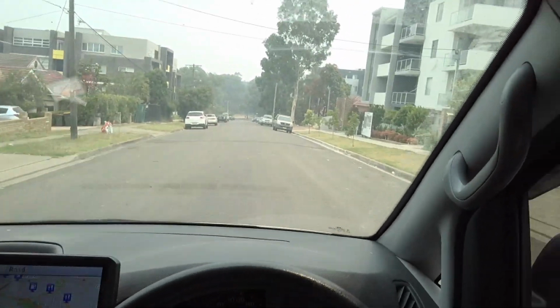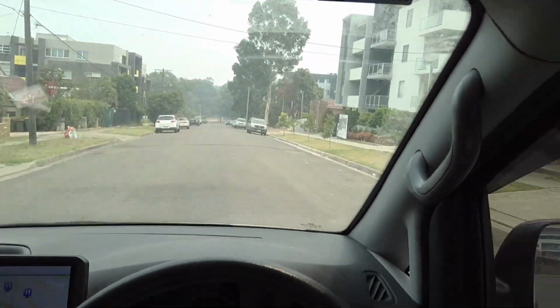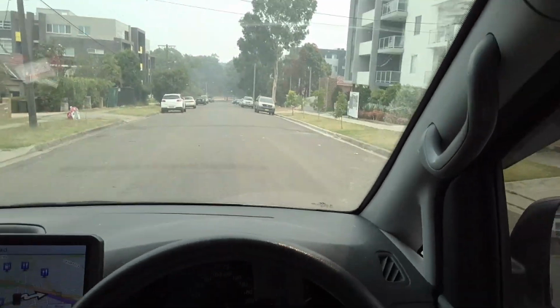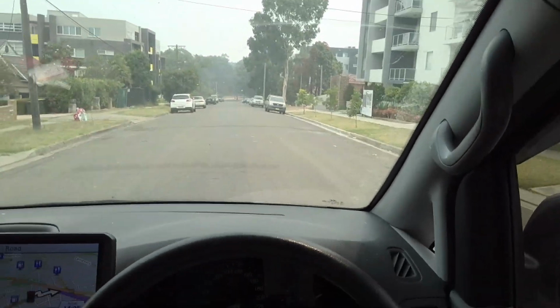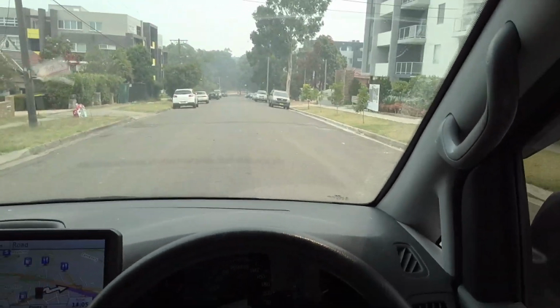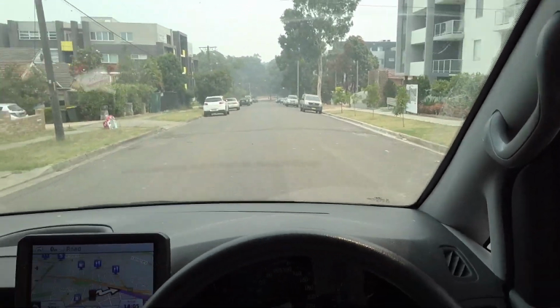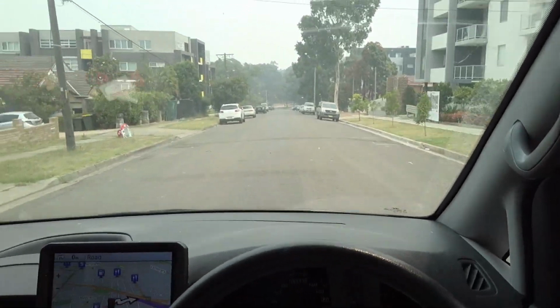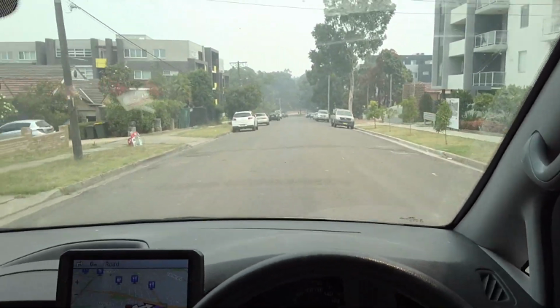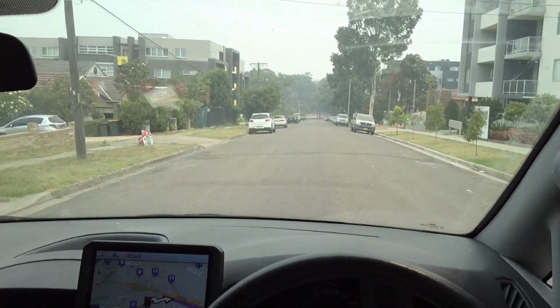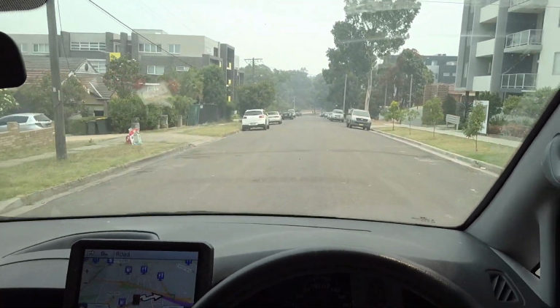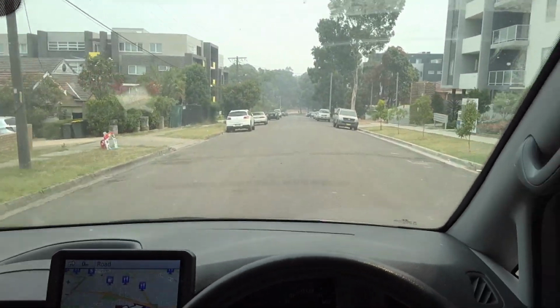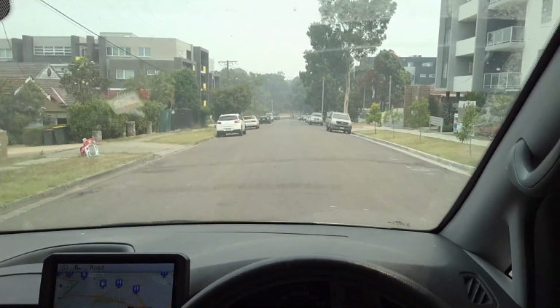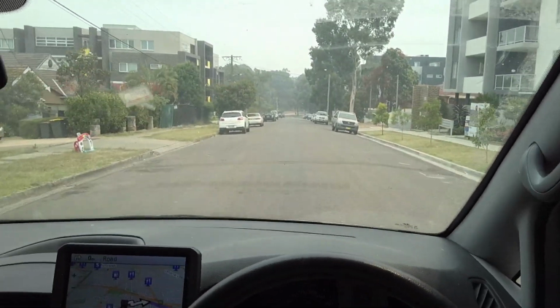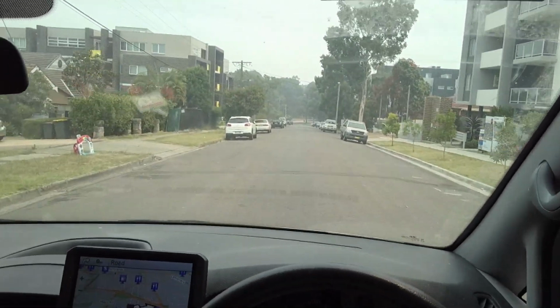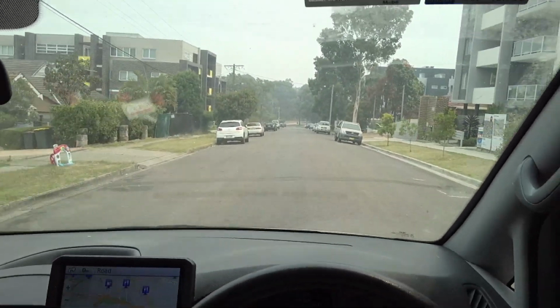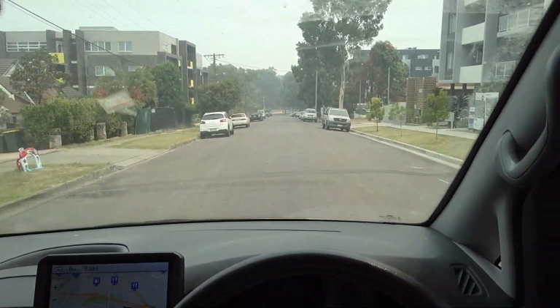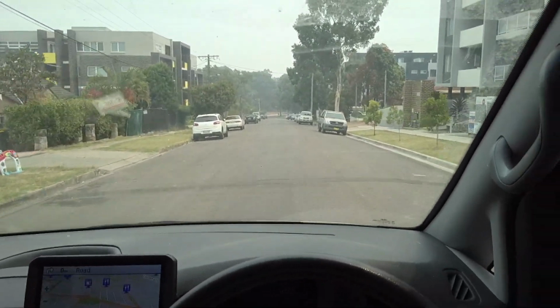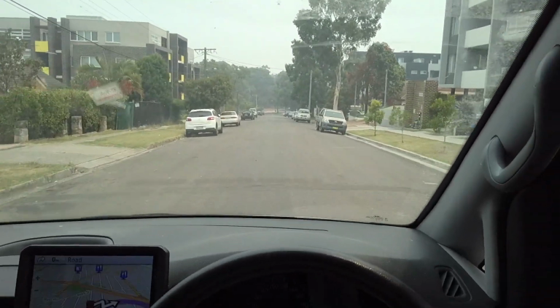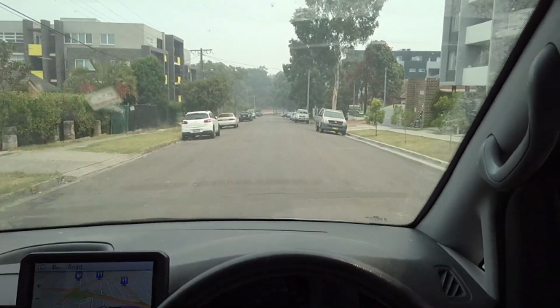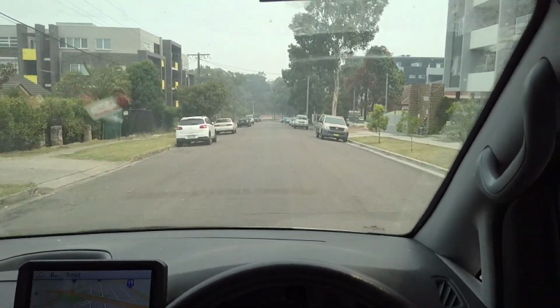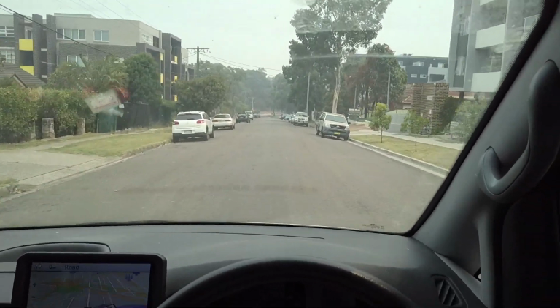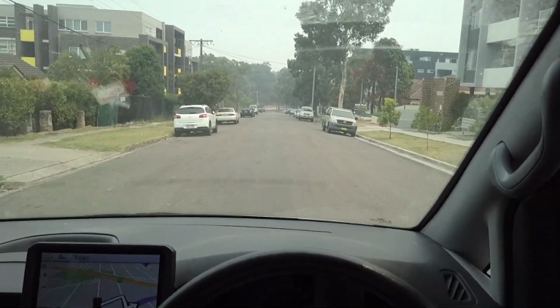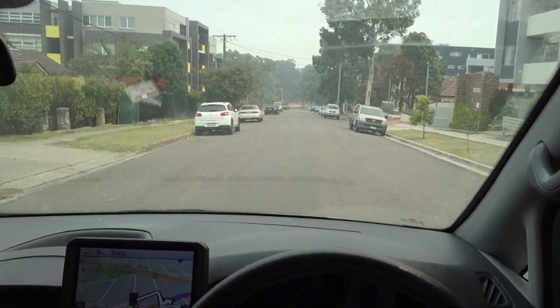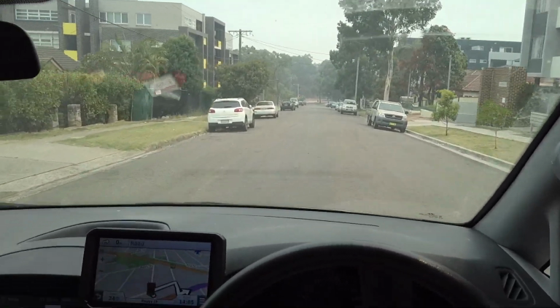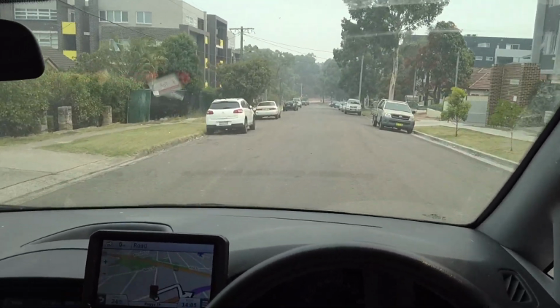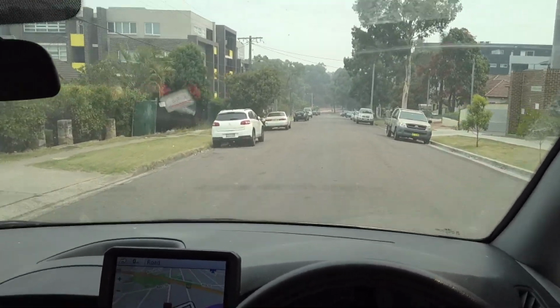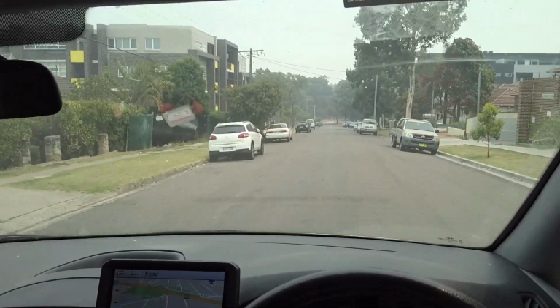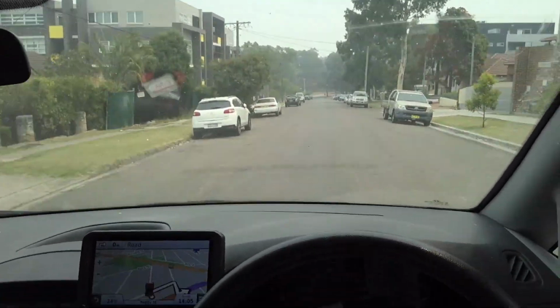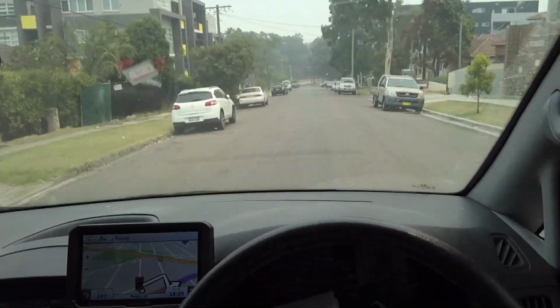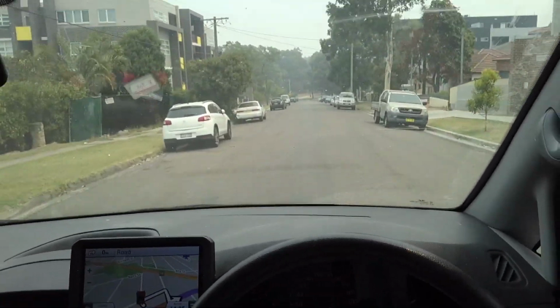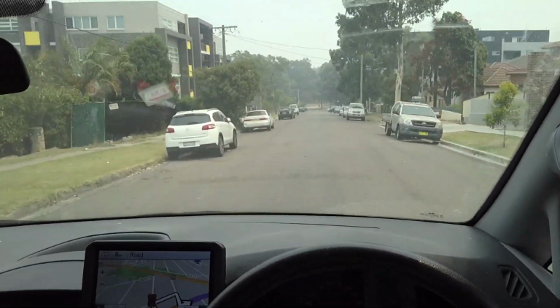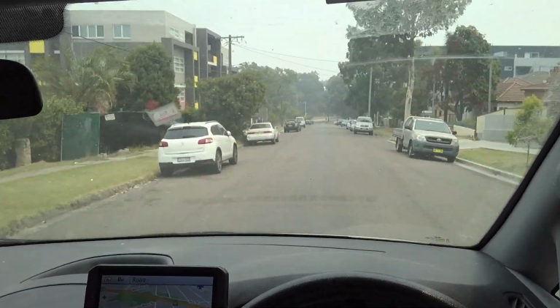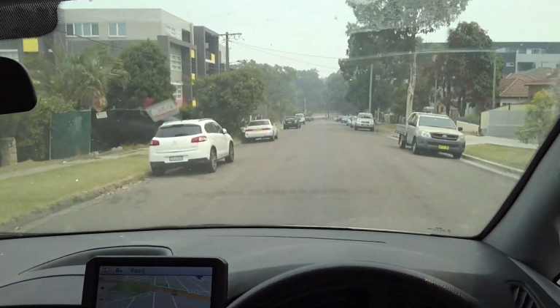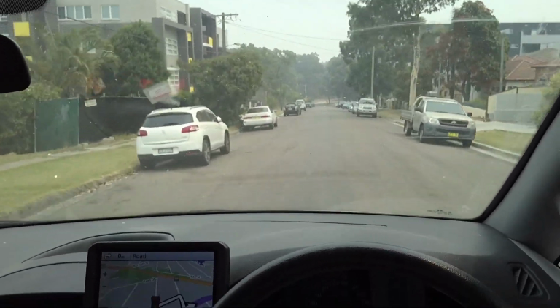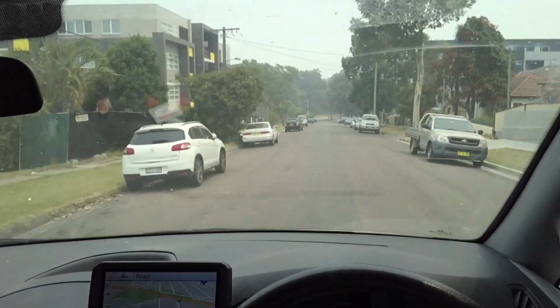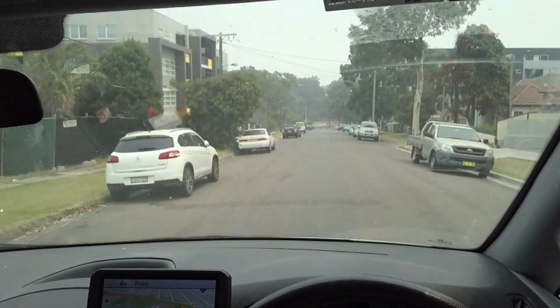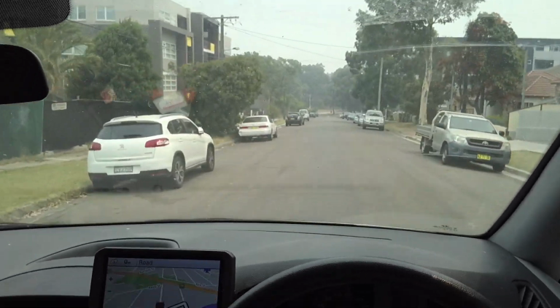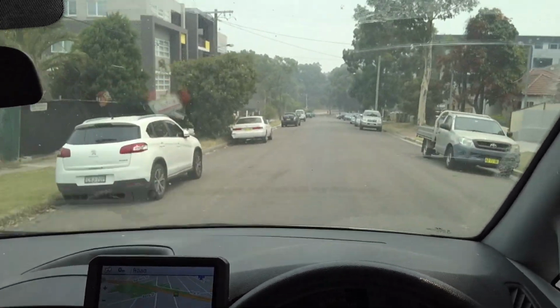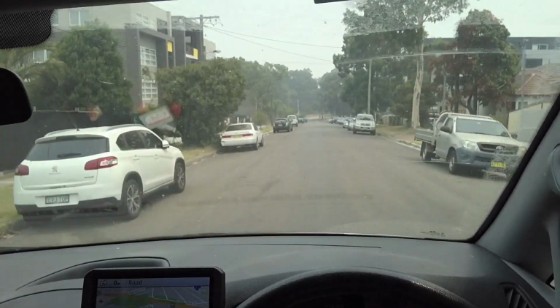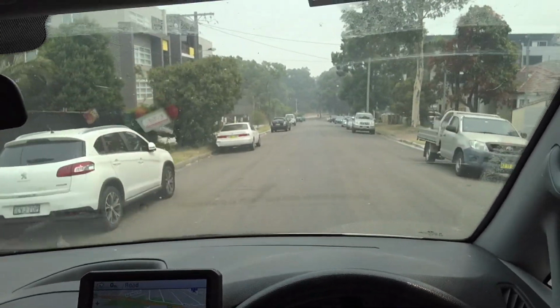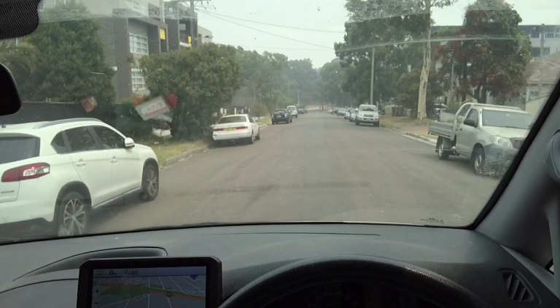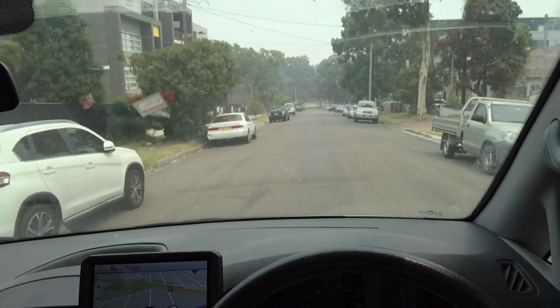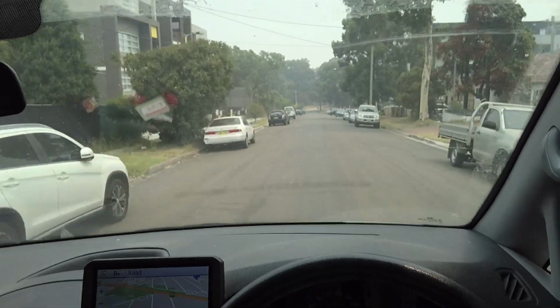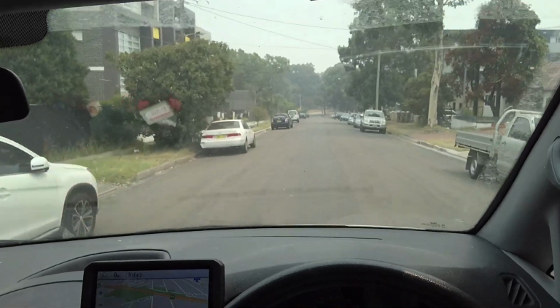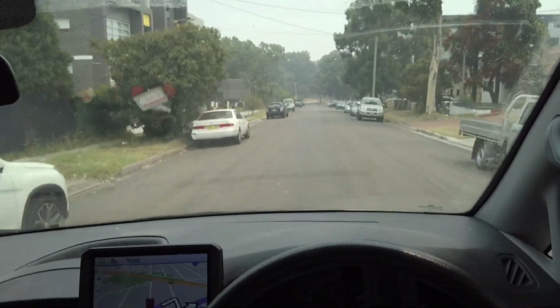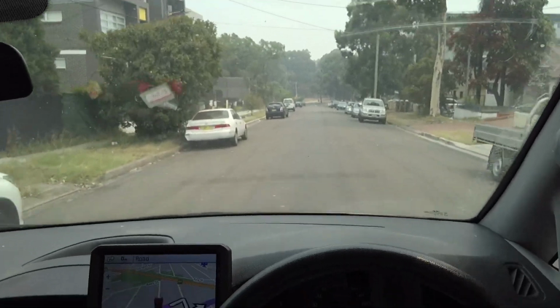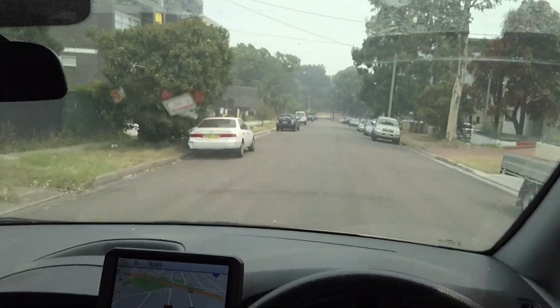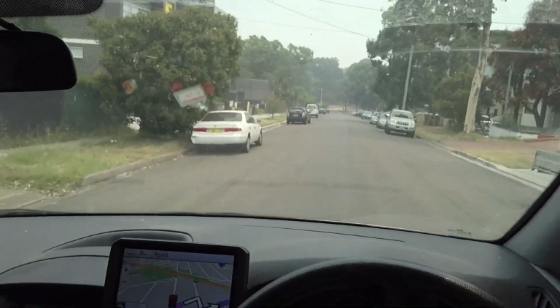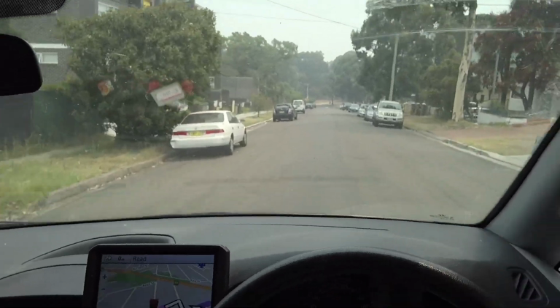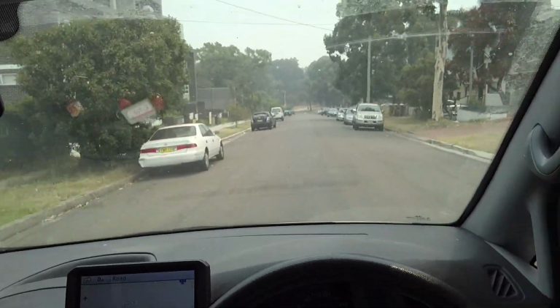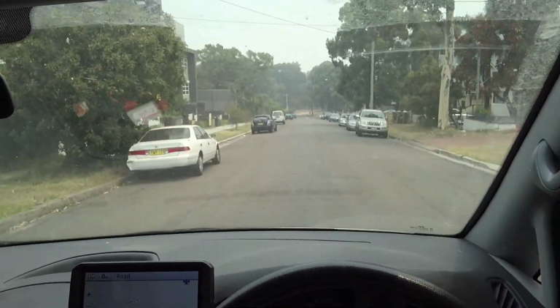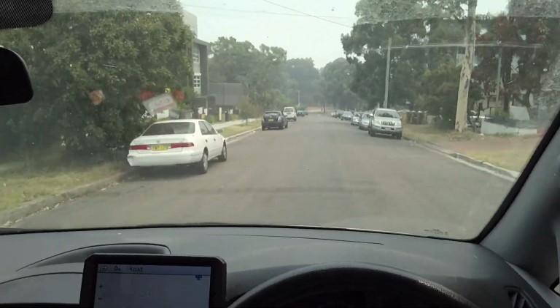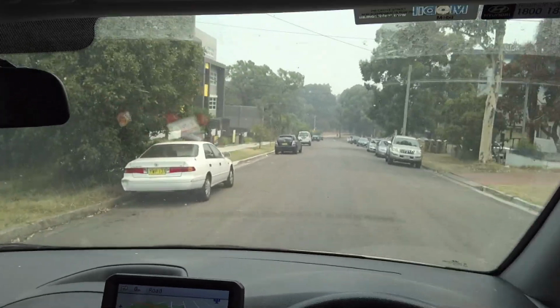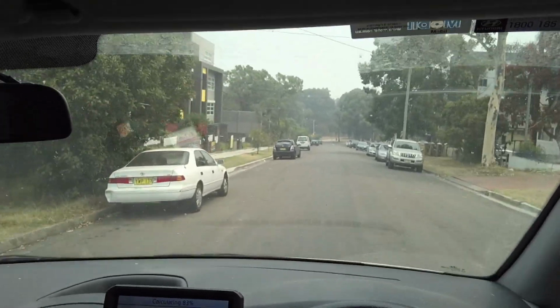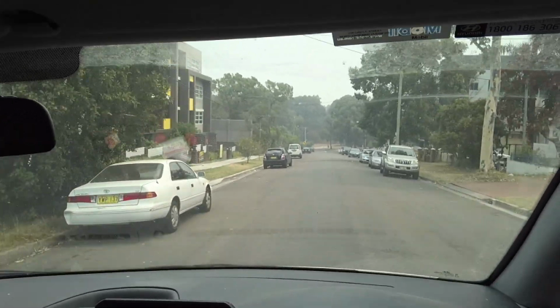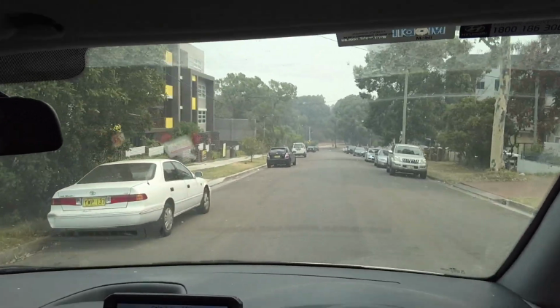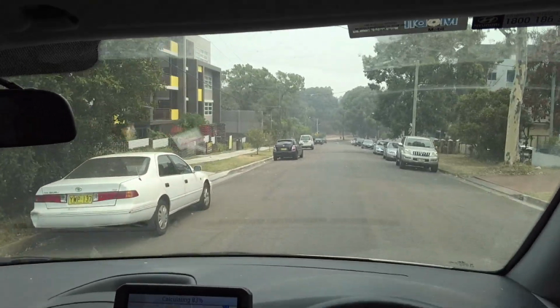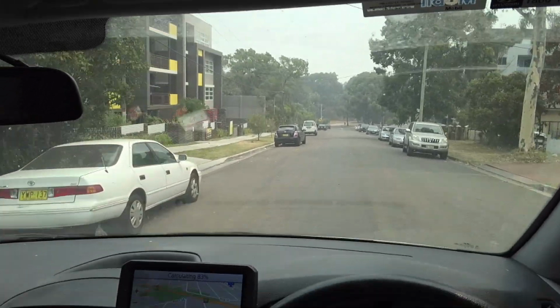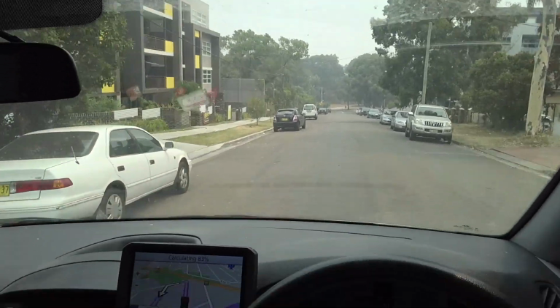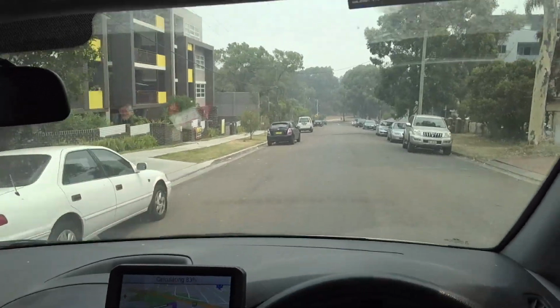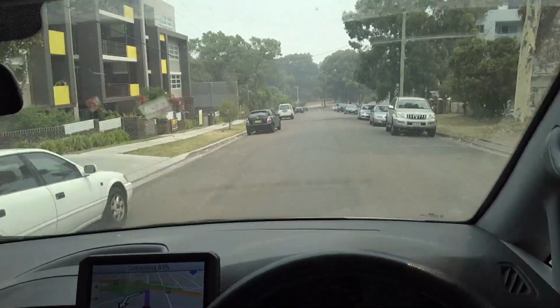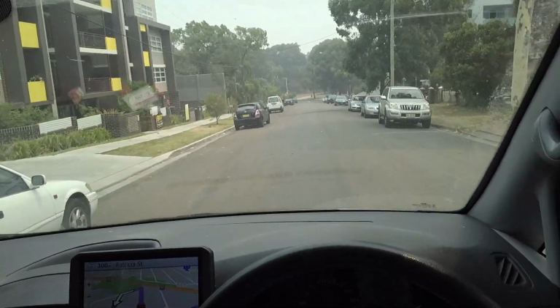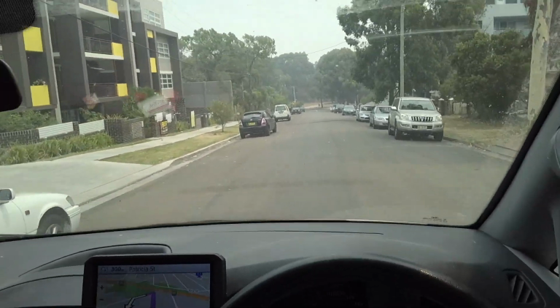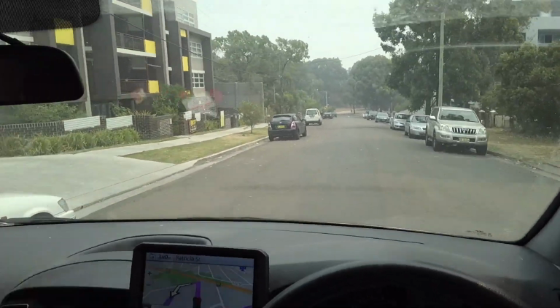Welcome to another video from Dr Lock. Just pulling up at a job now — they're reporting the foyer door is not working, so let's have a look and see what's going on.